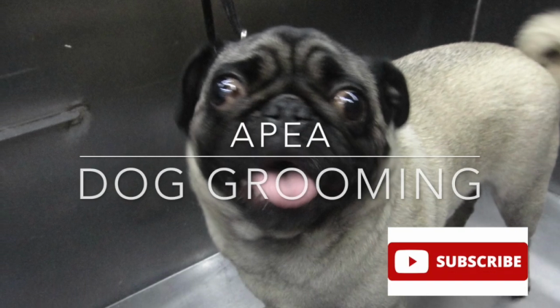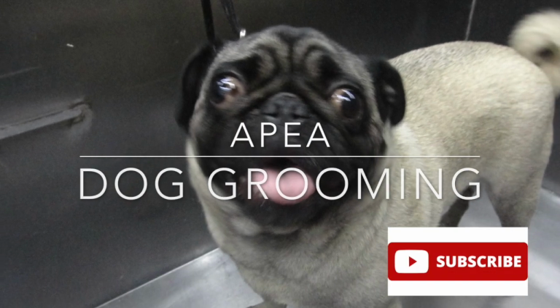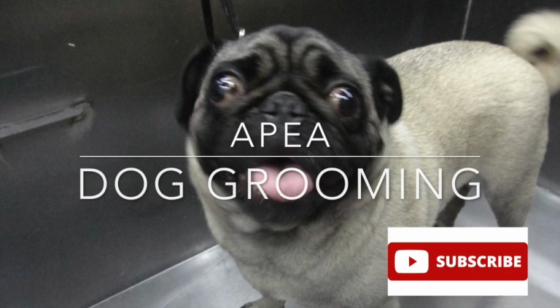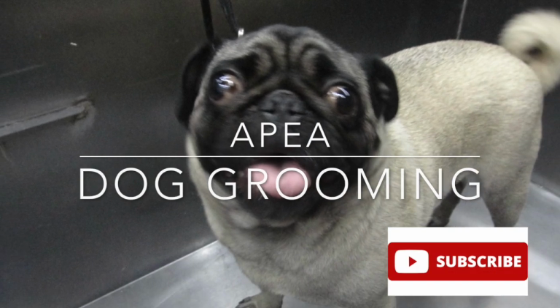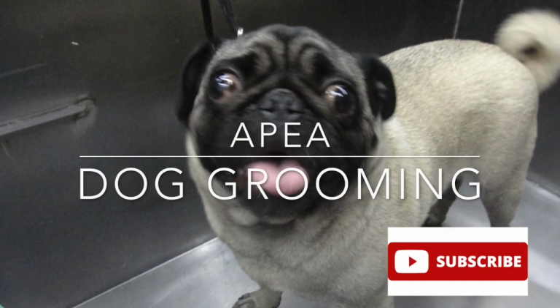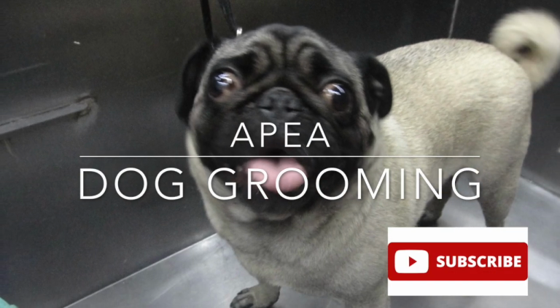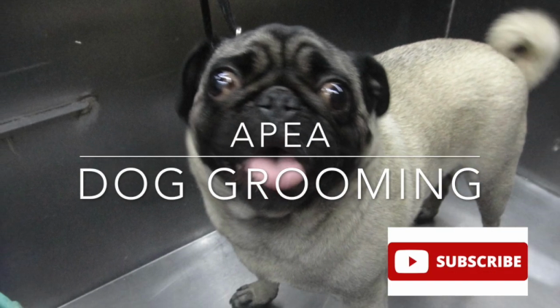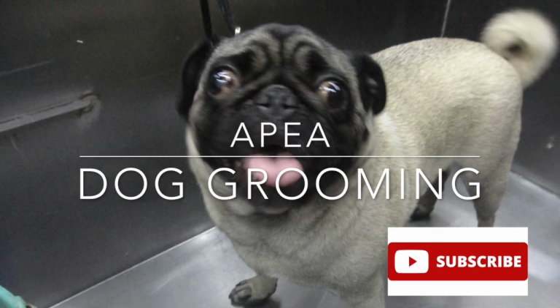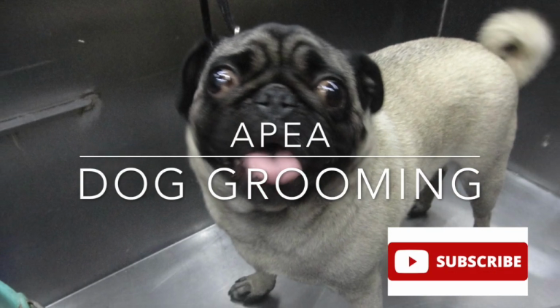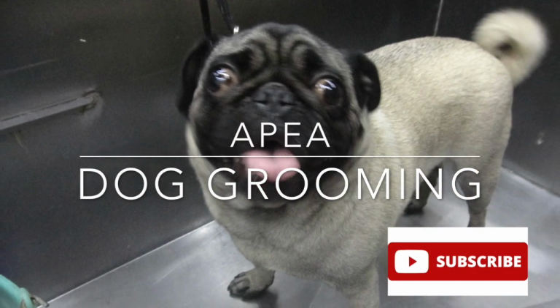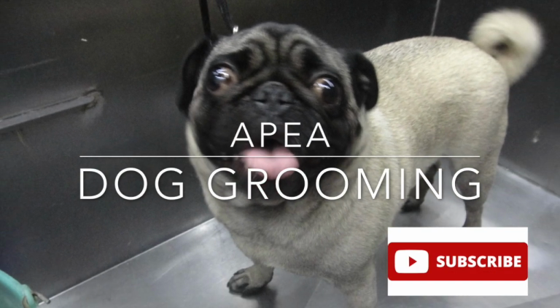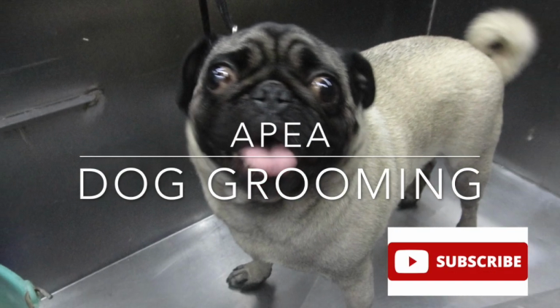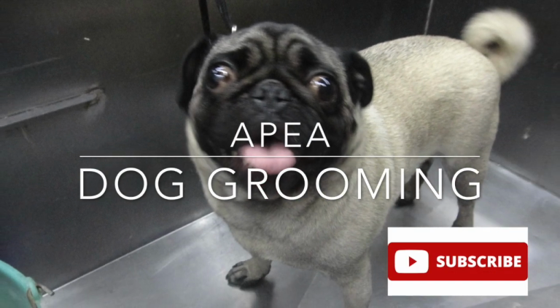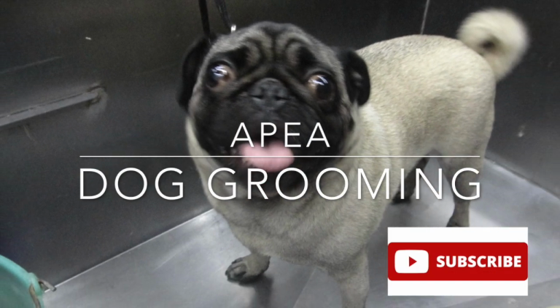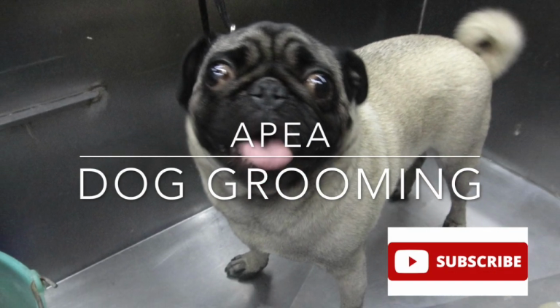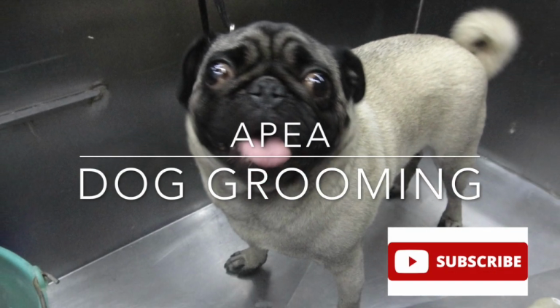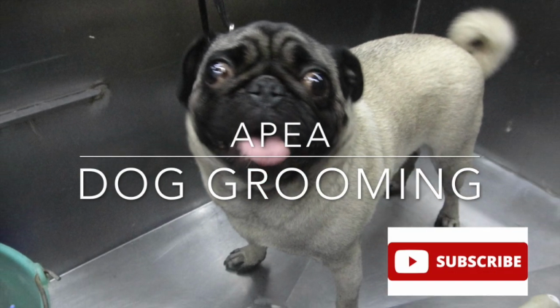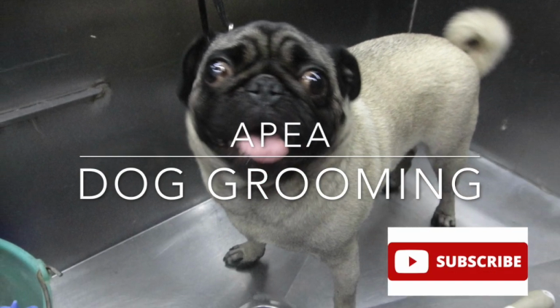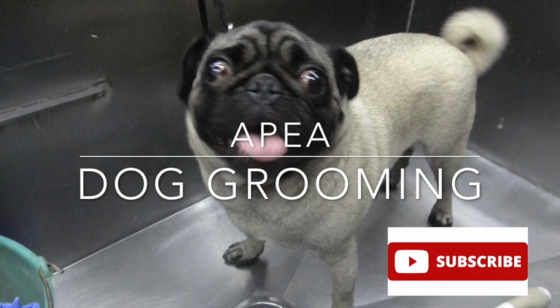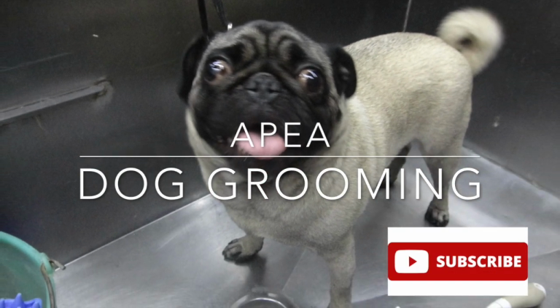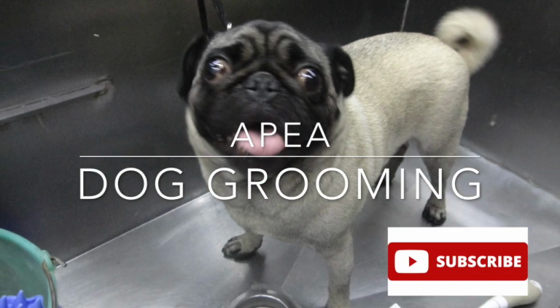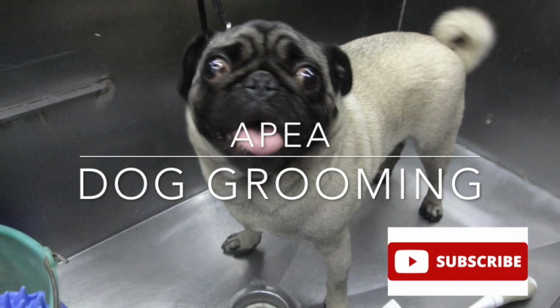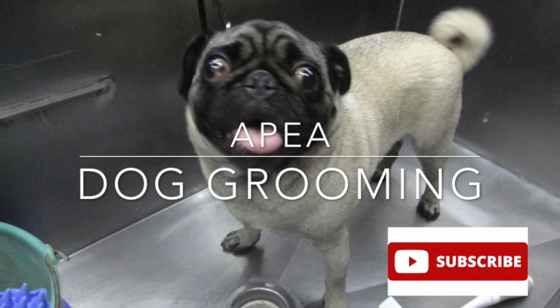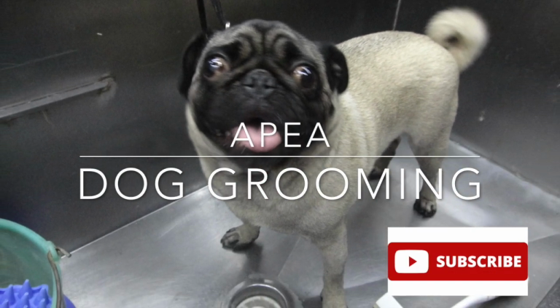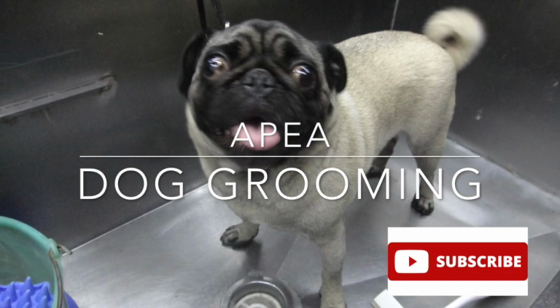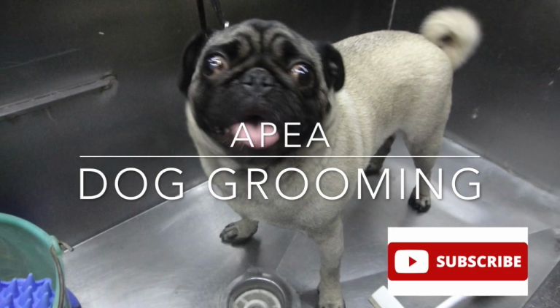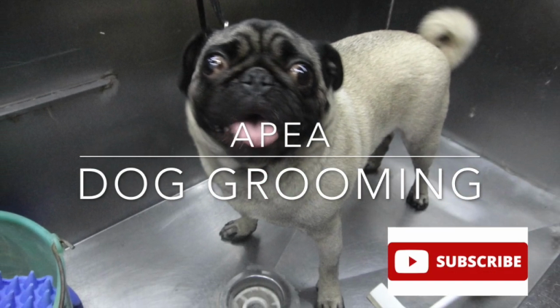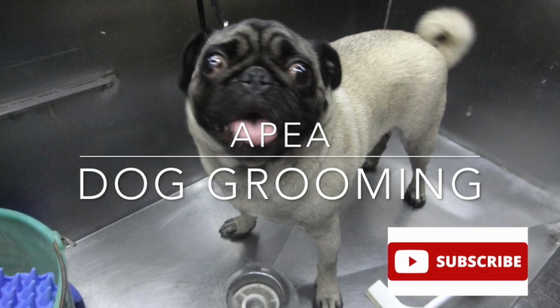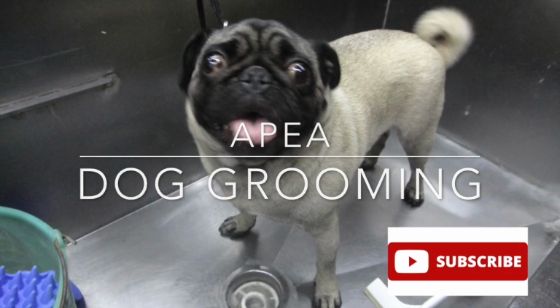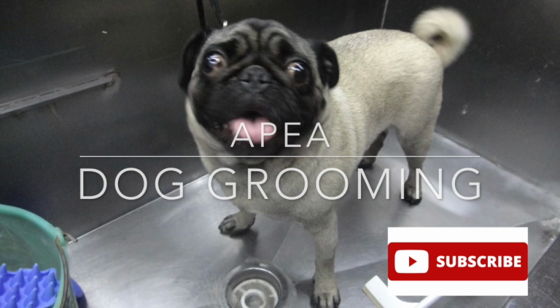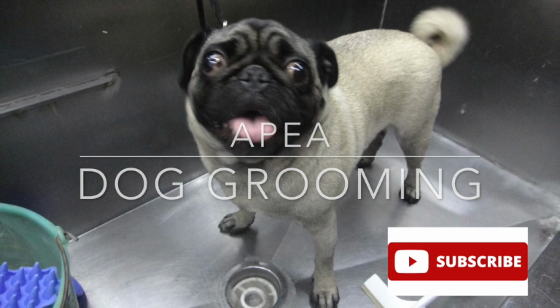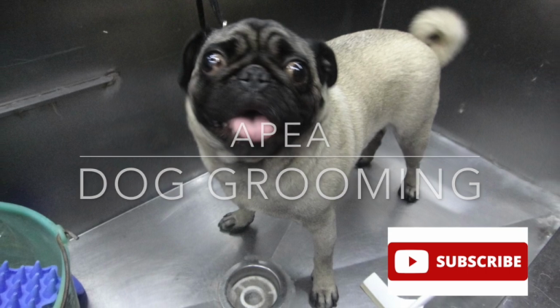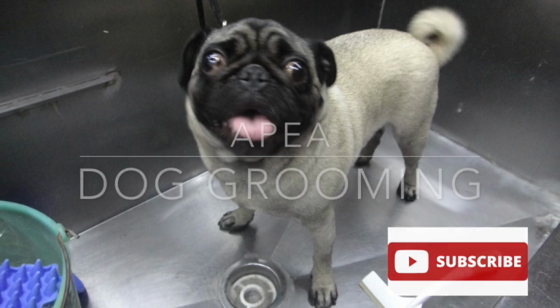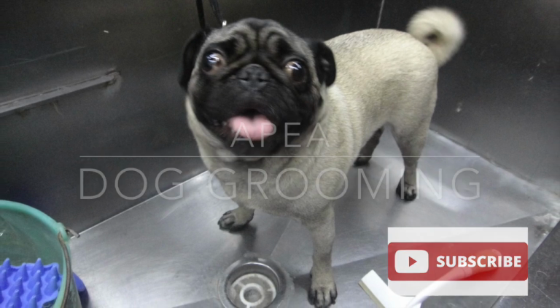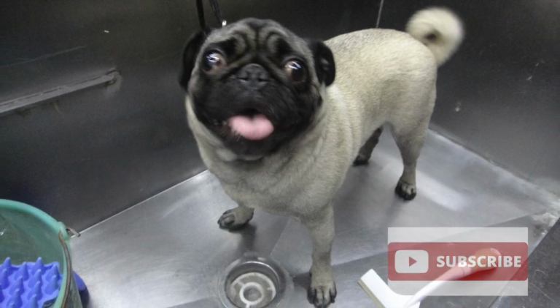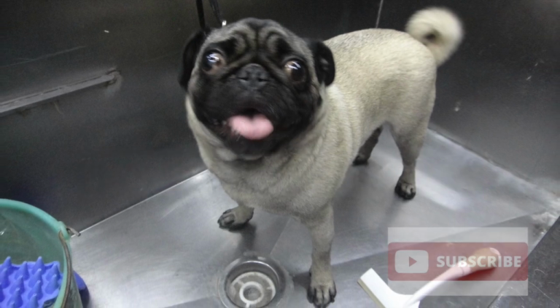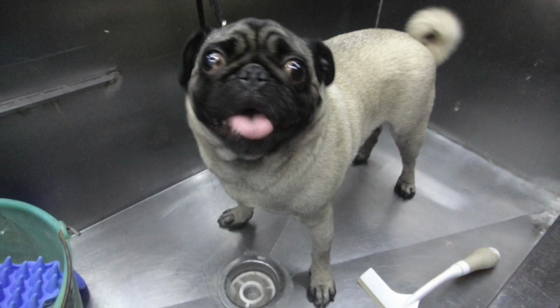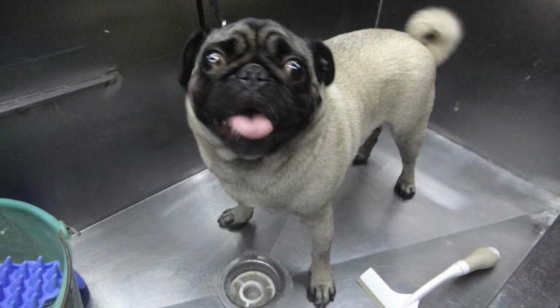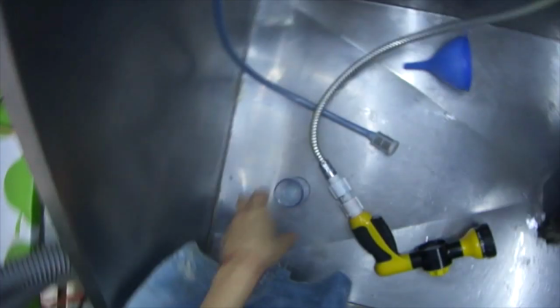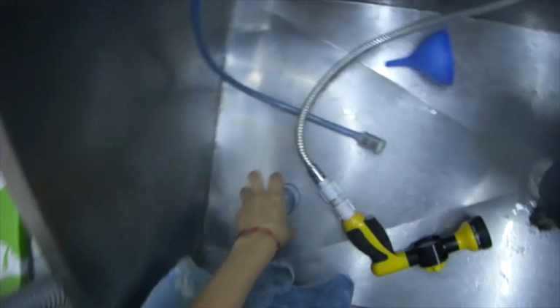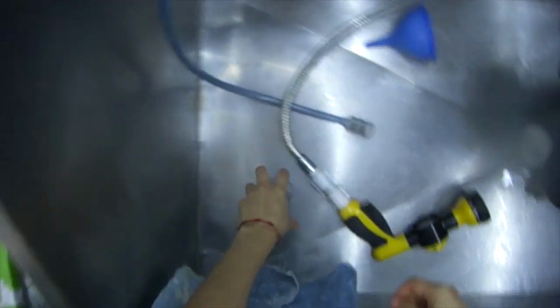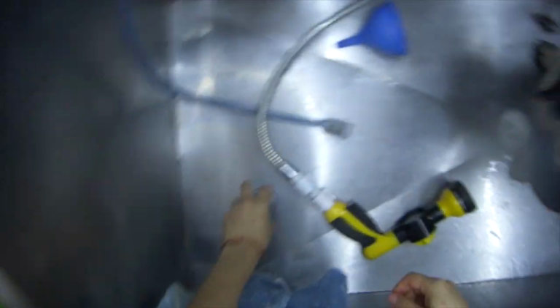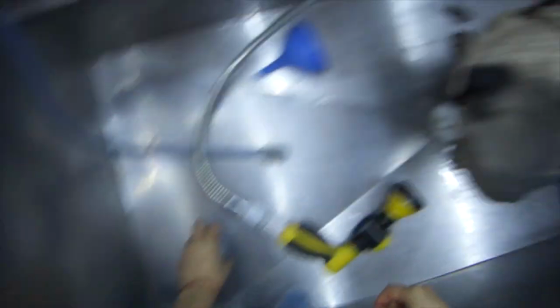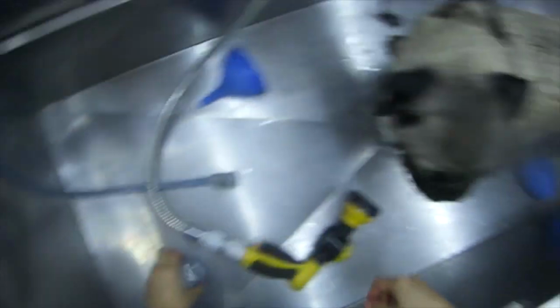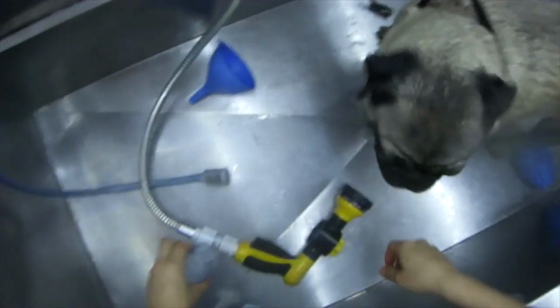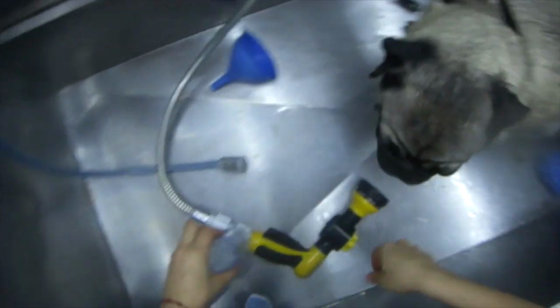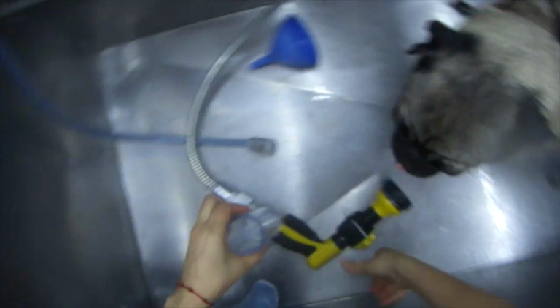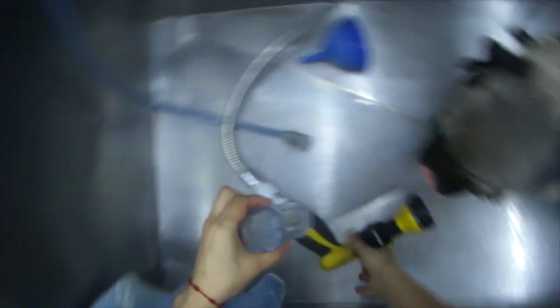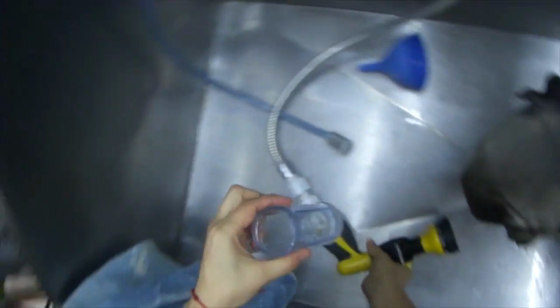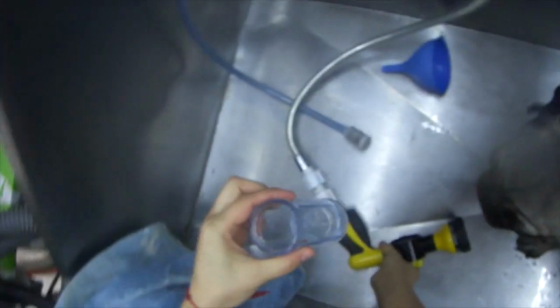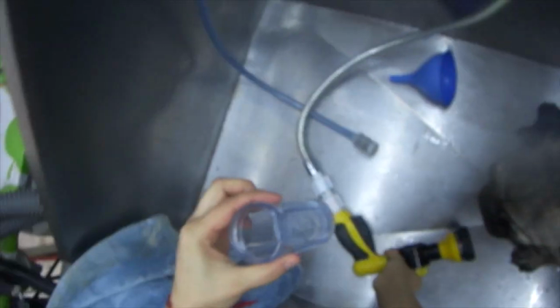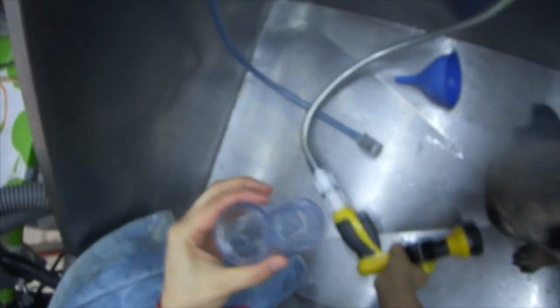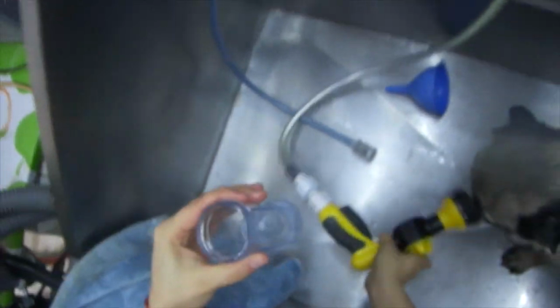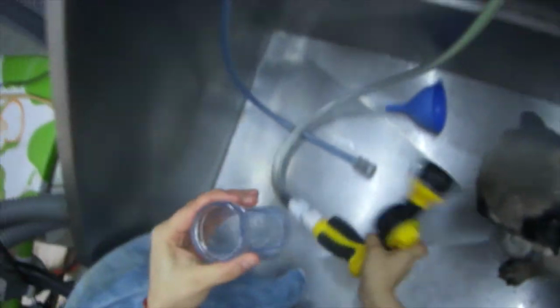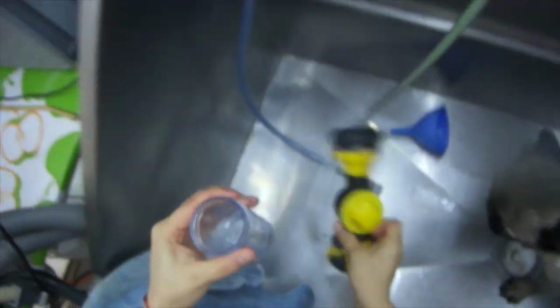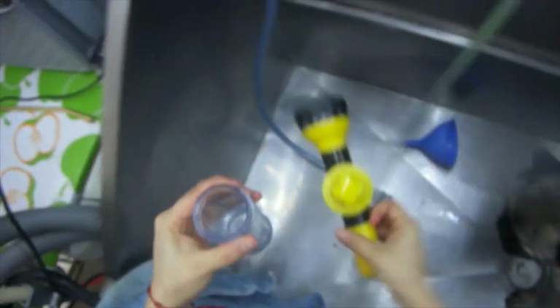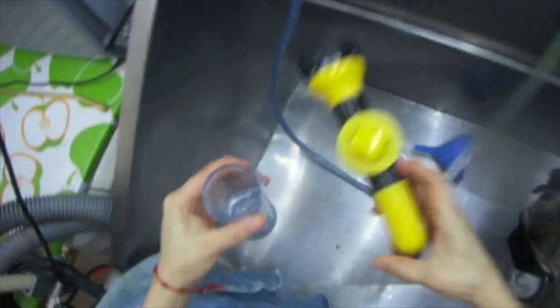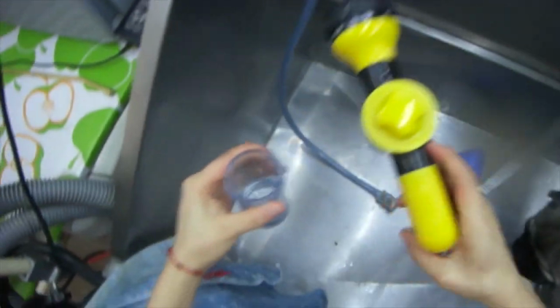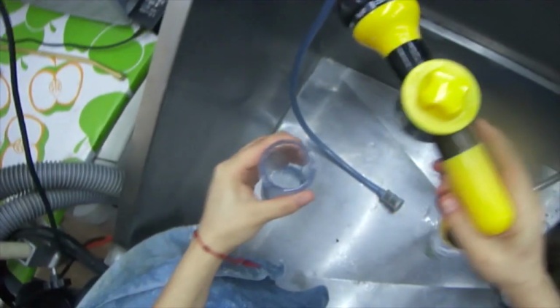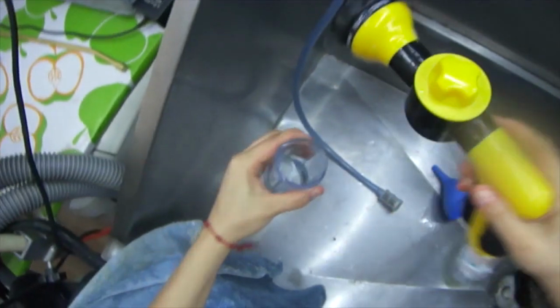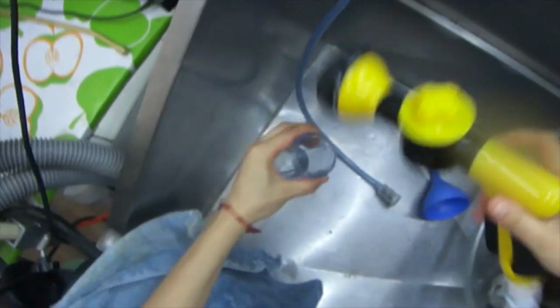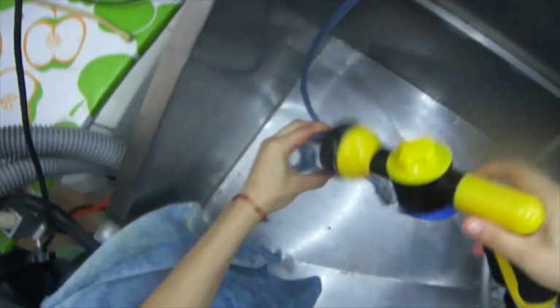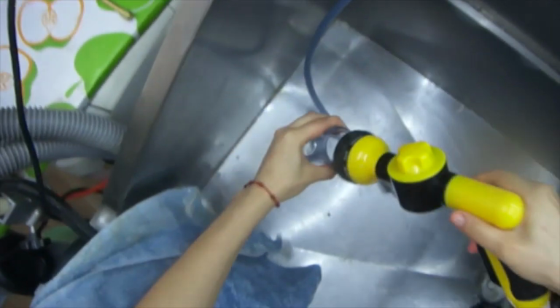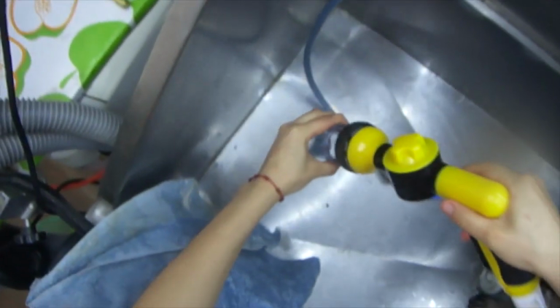Welcome to APEA dog grooming. Today we are grooming this very lovely pug and her name is Masha.